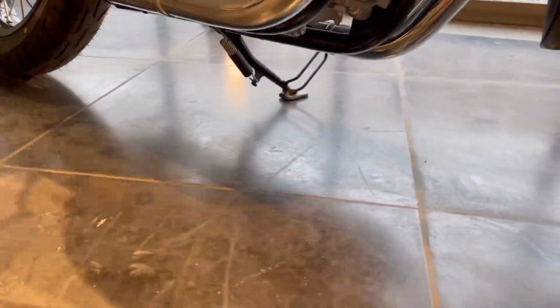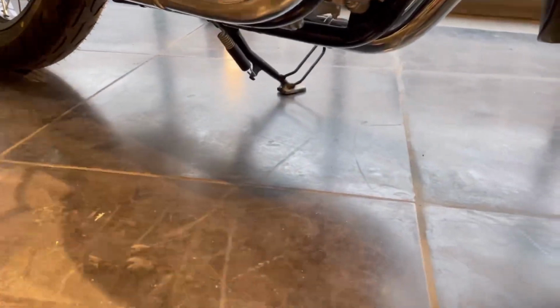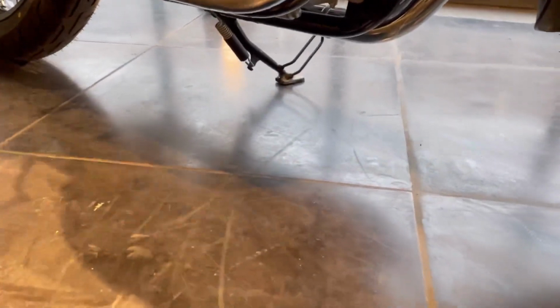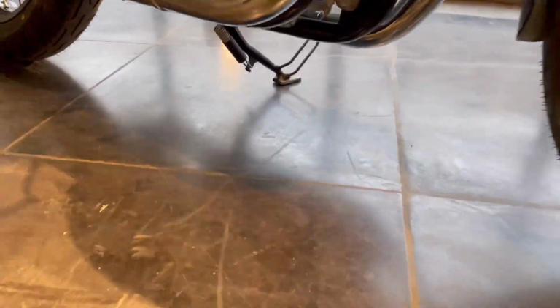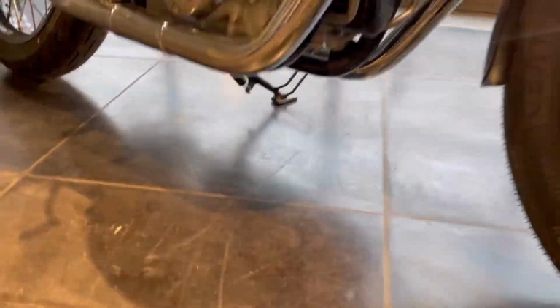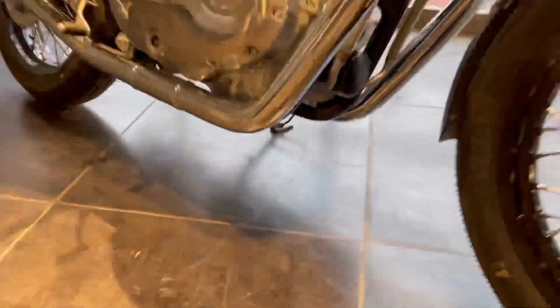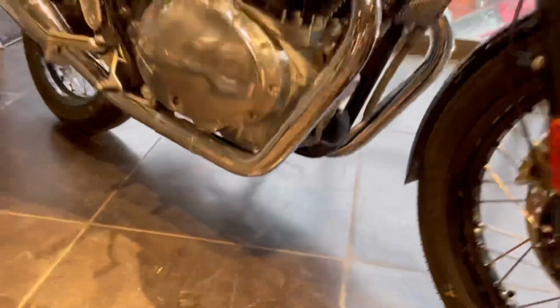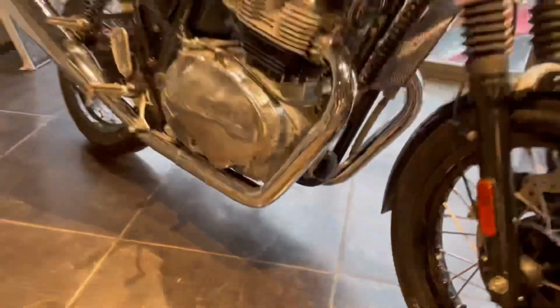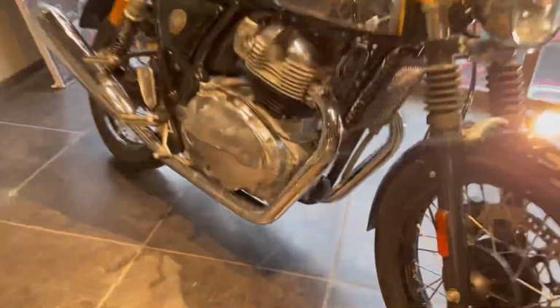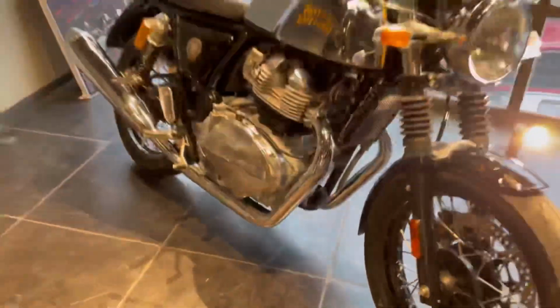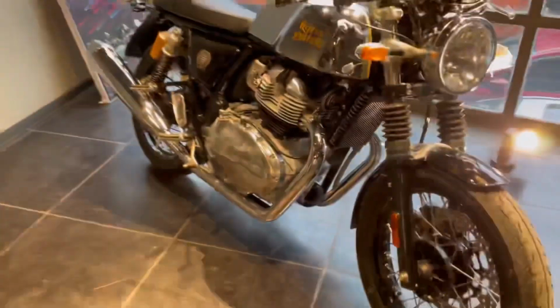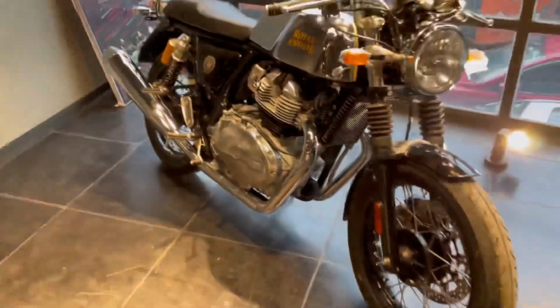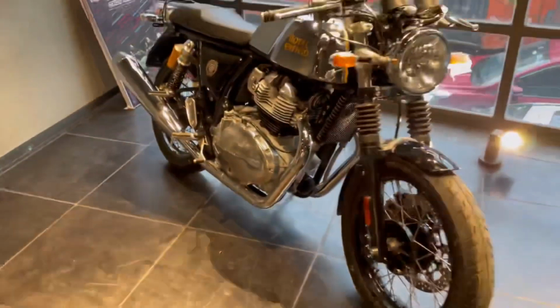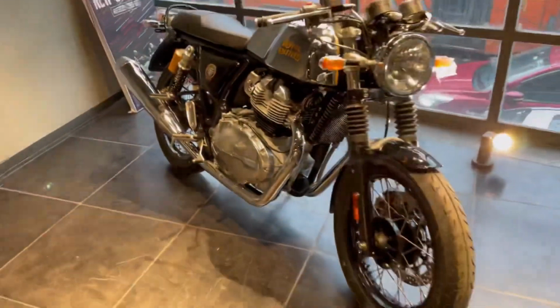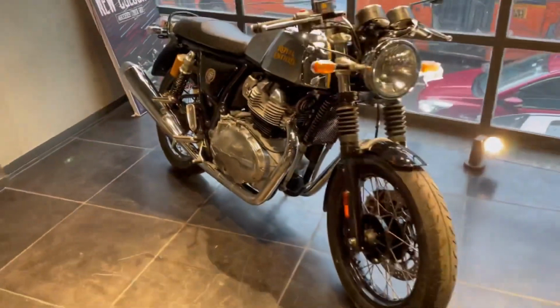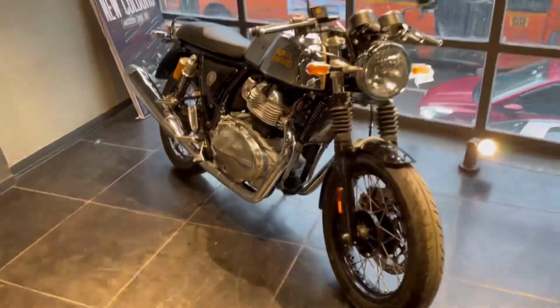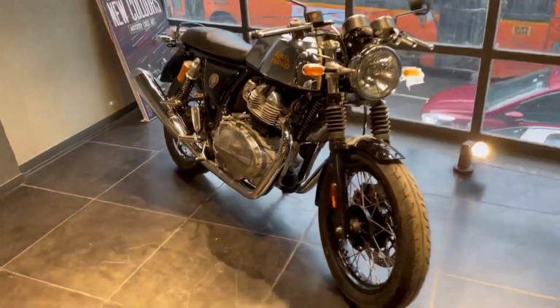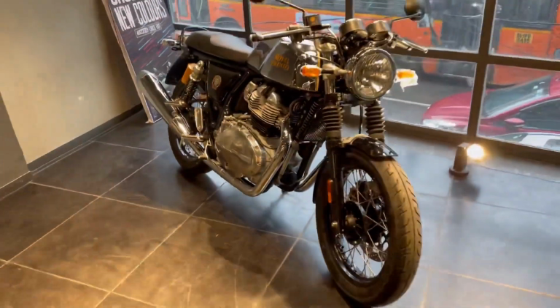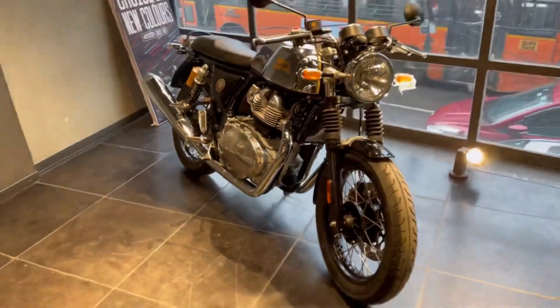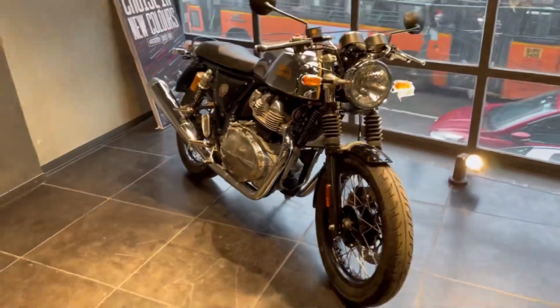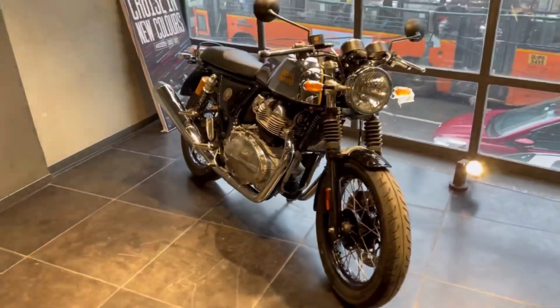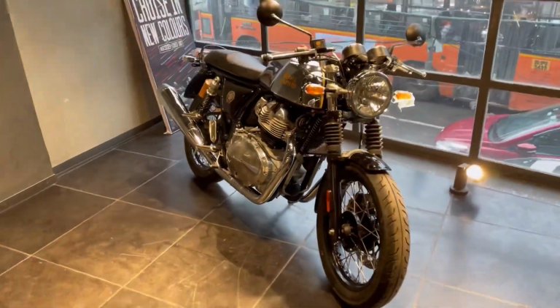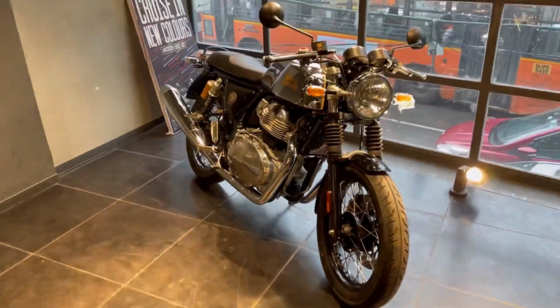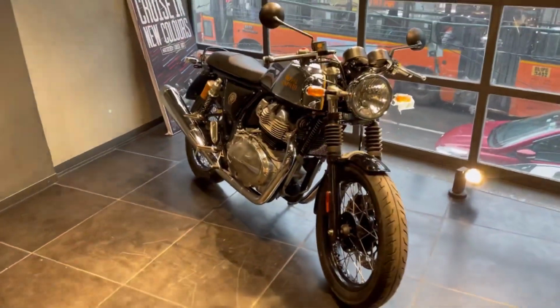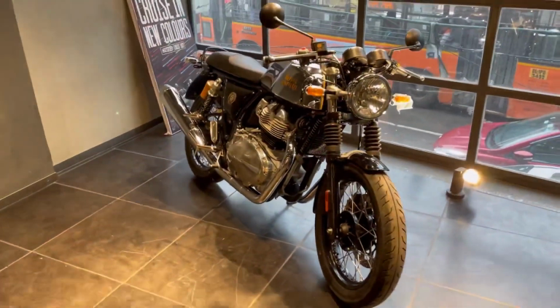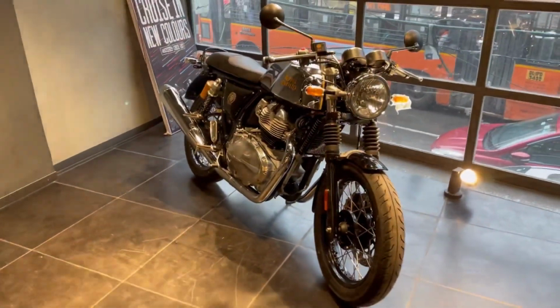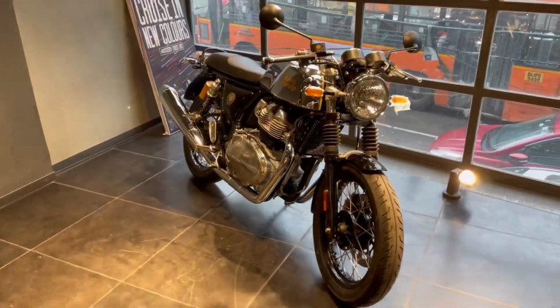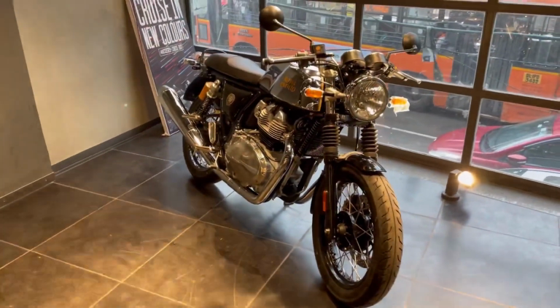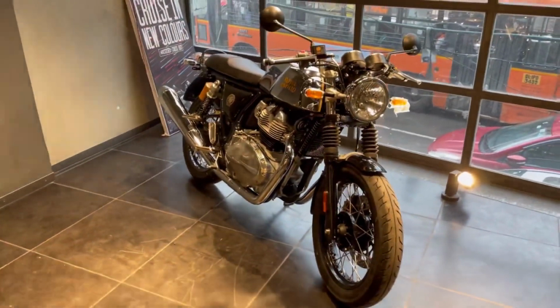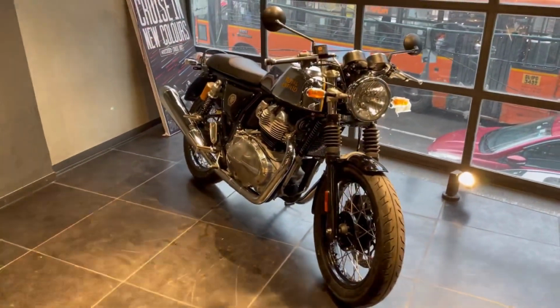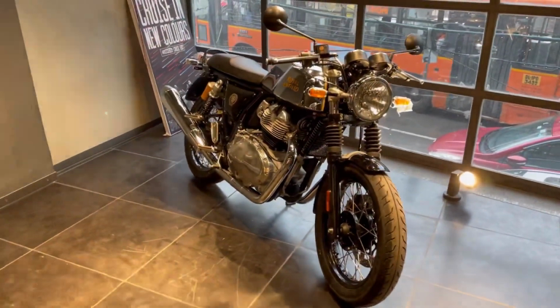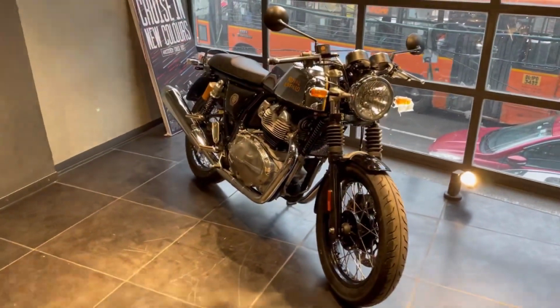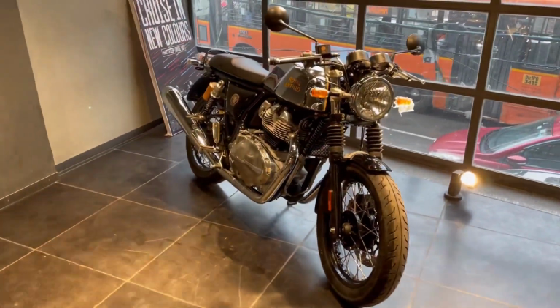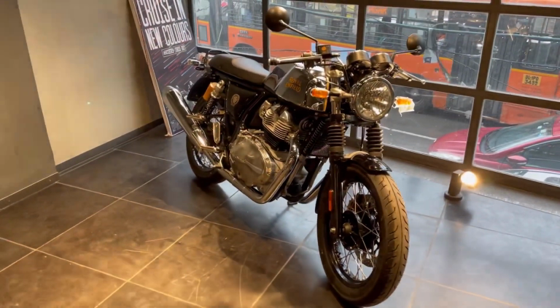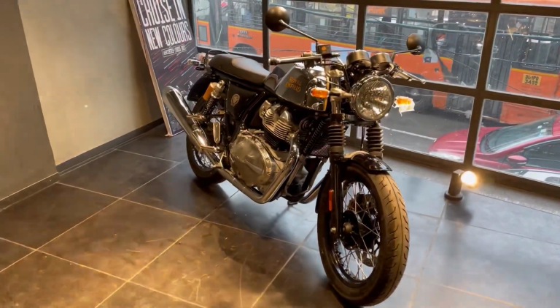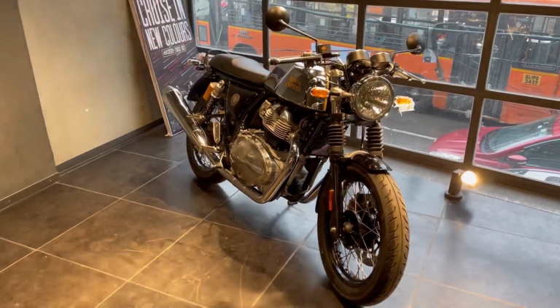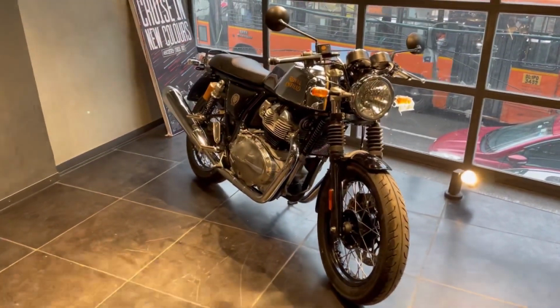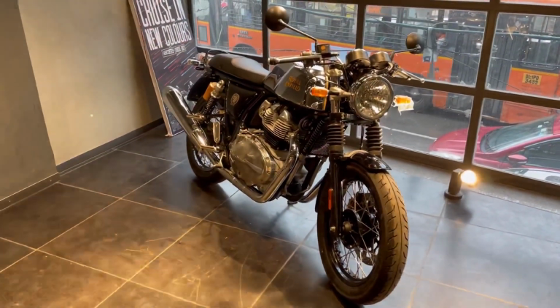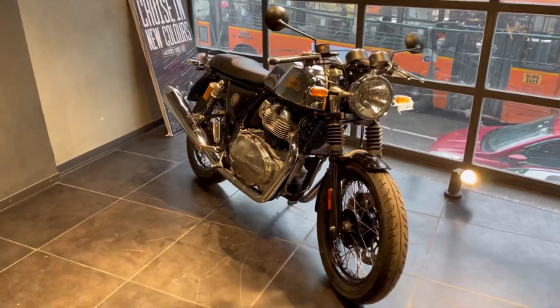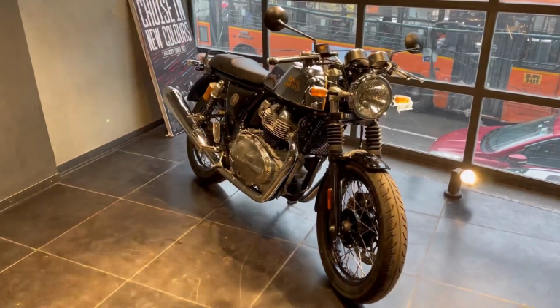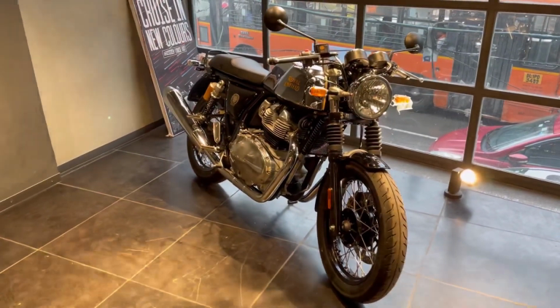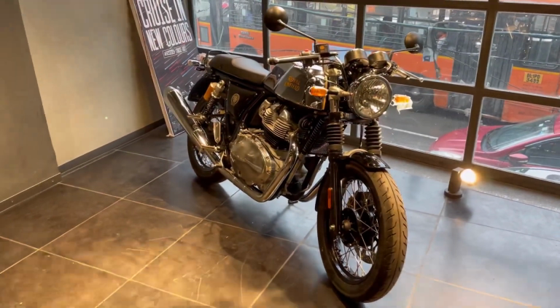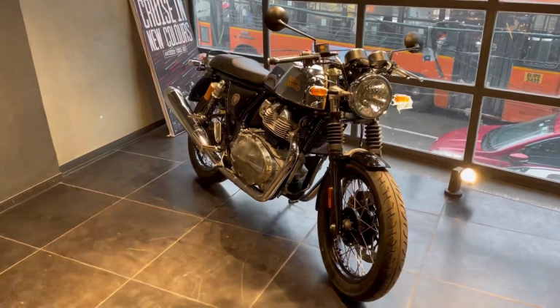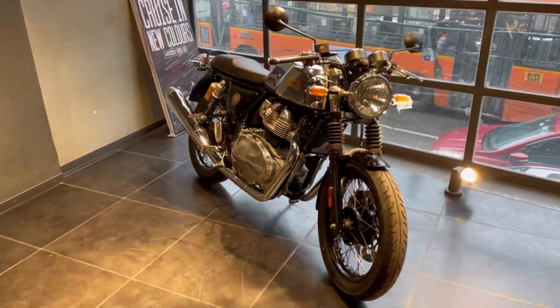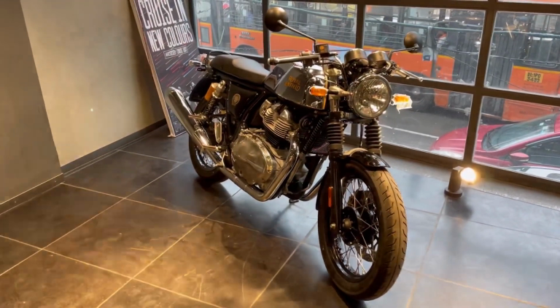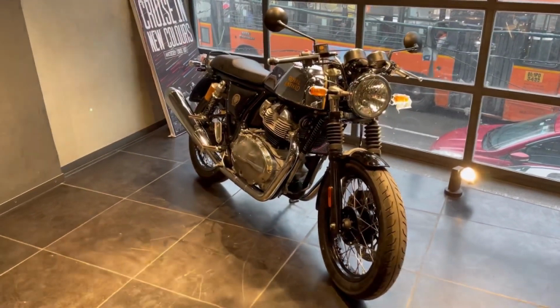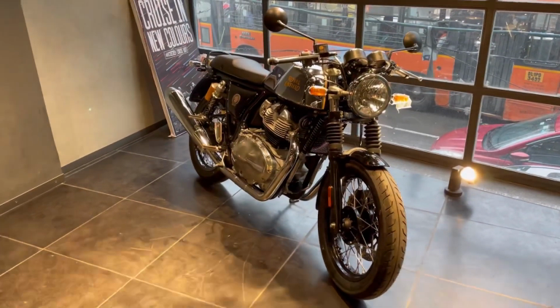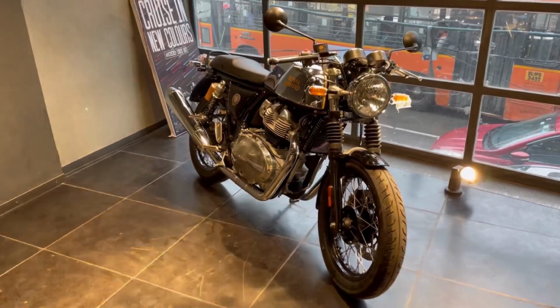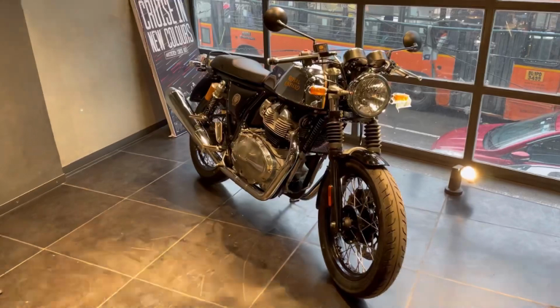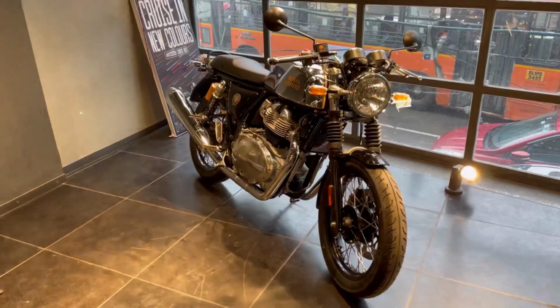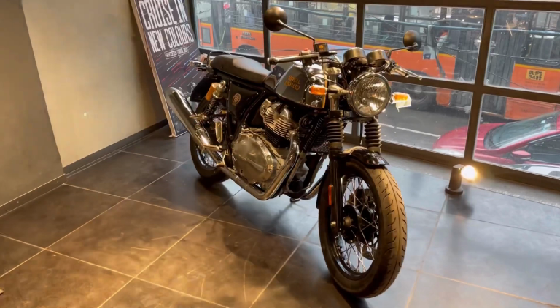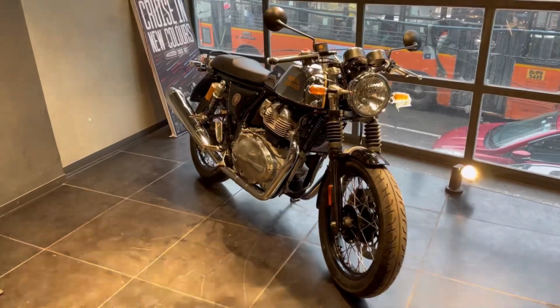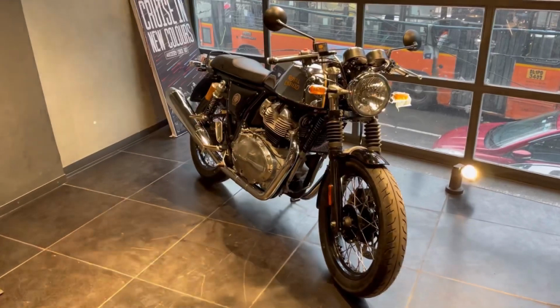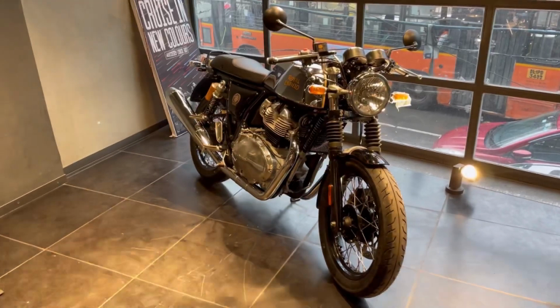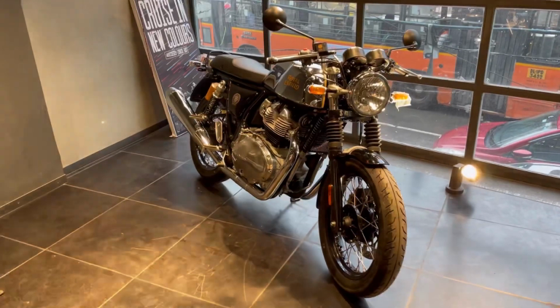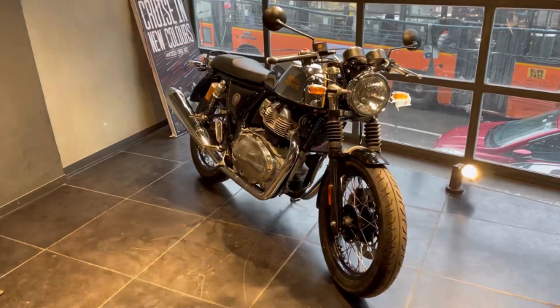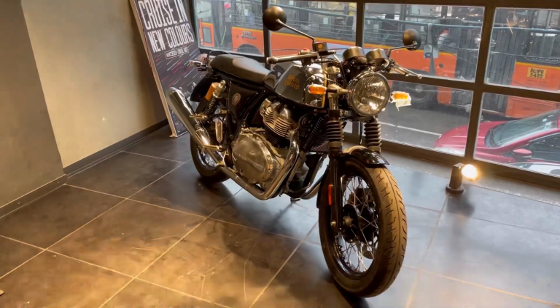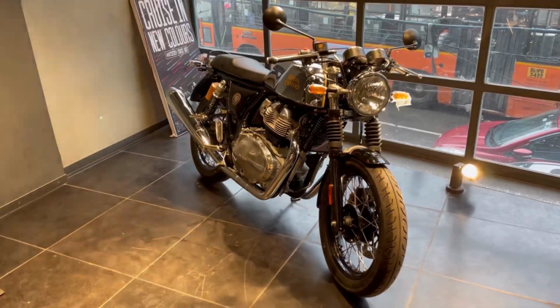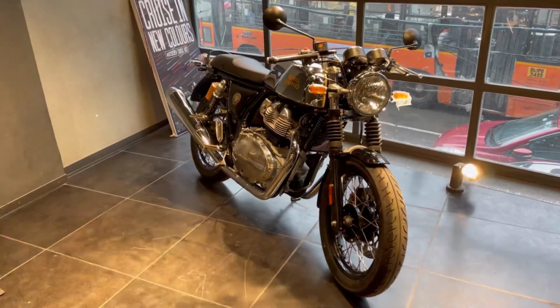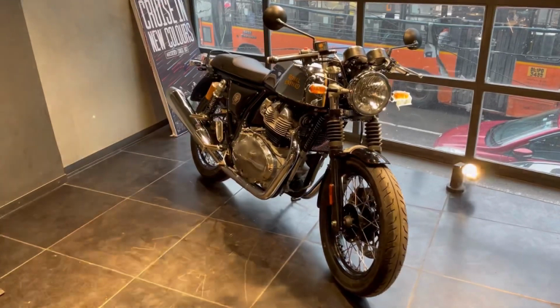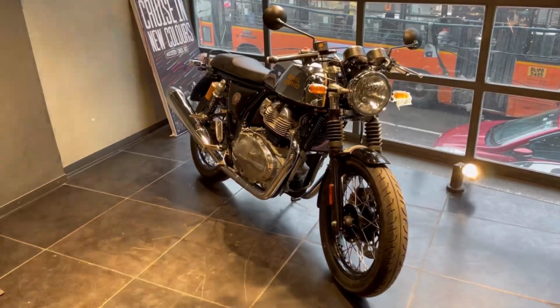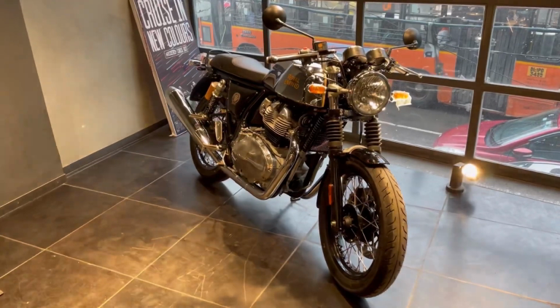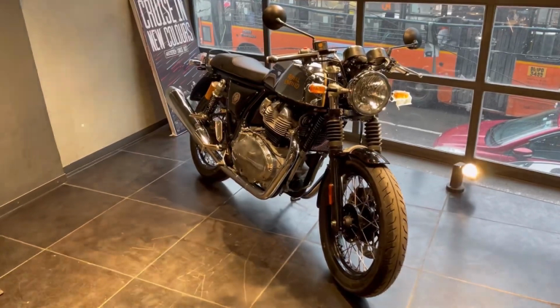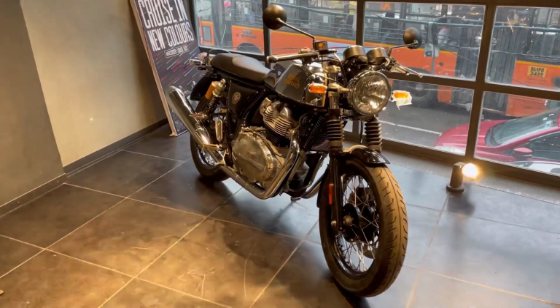This is all about the Royal Enfield Continental GT 650. If you like the video, please do like, share and subscribe. Thank you.